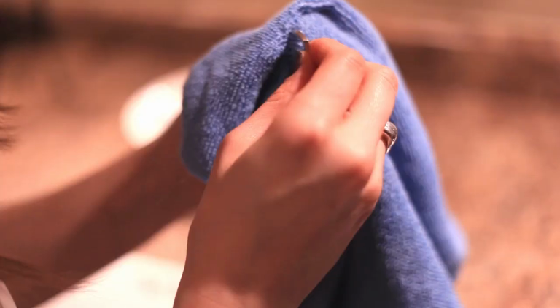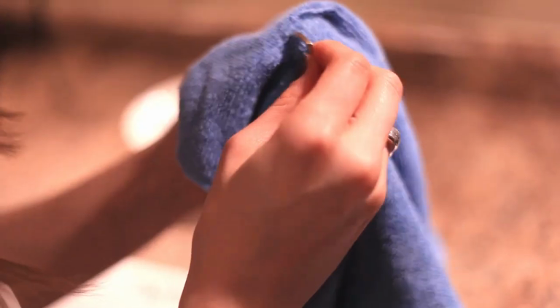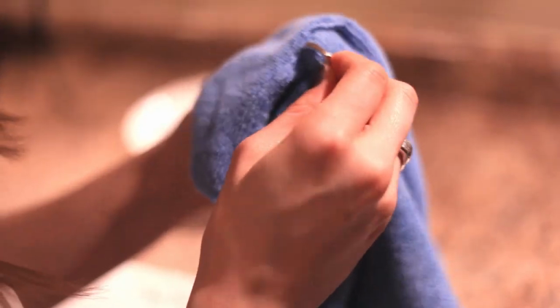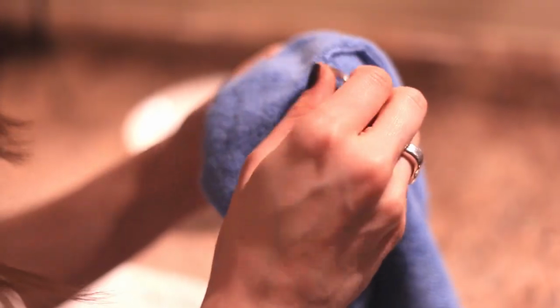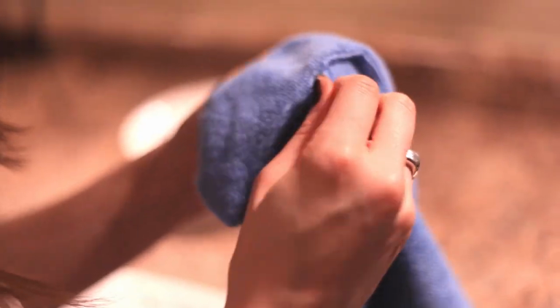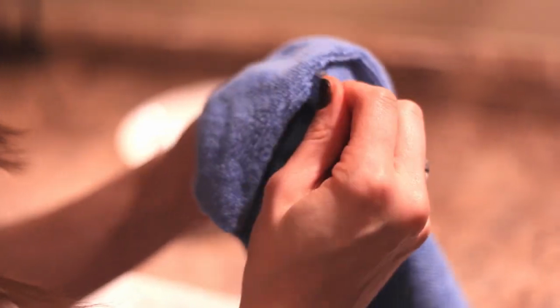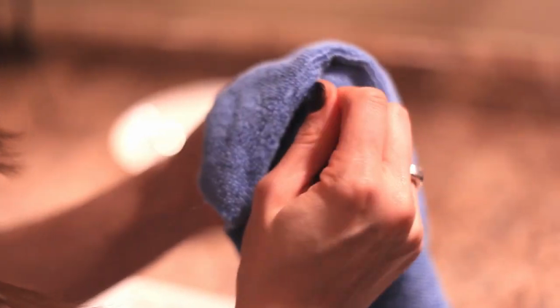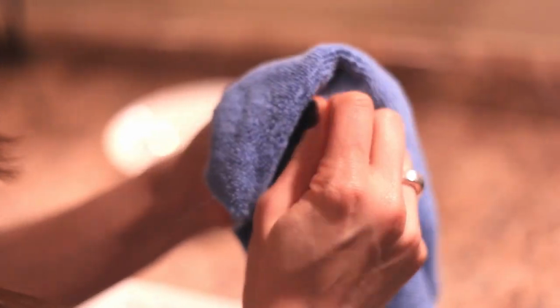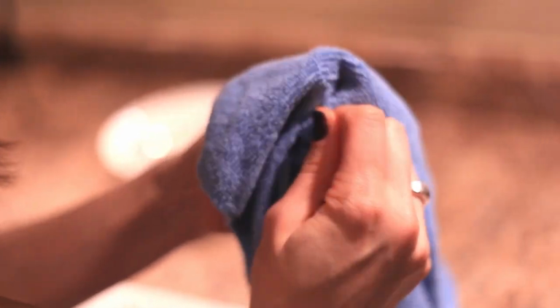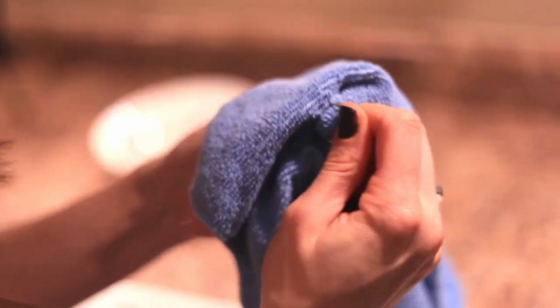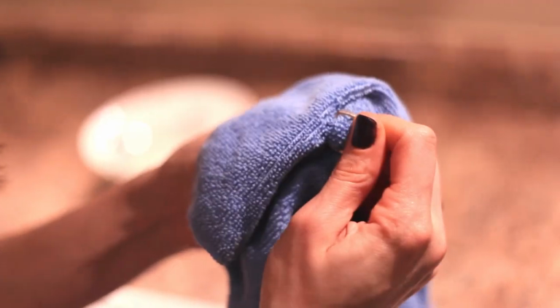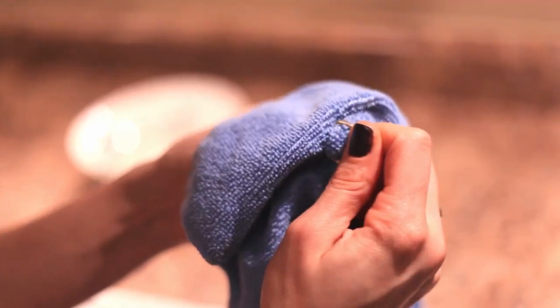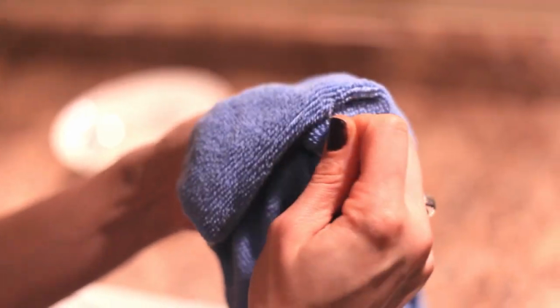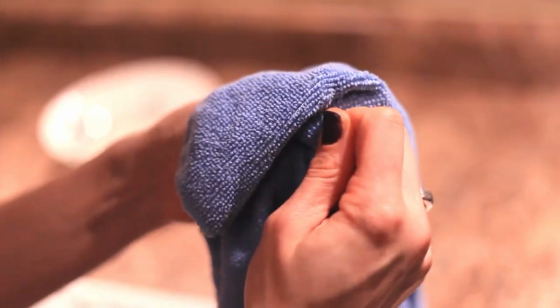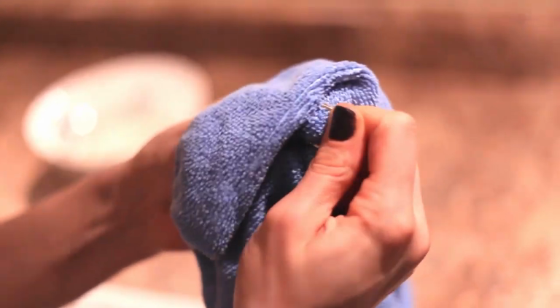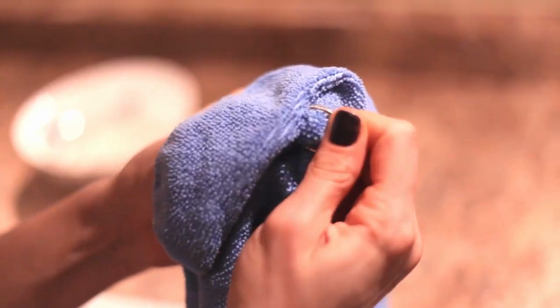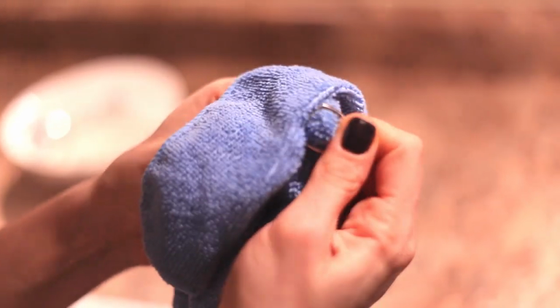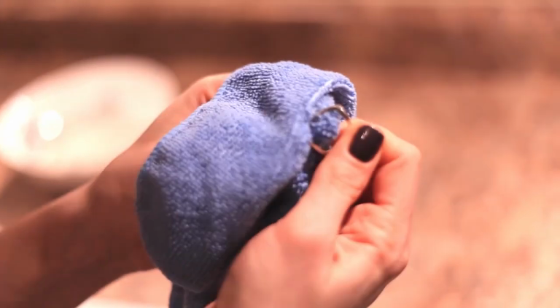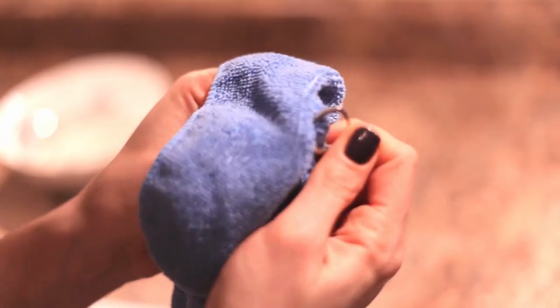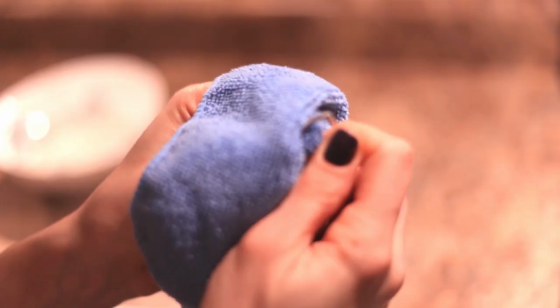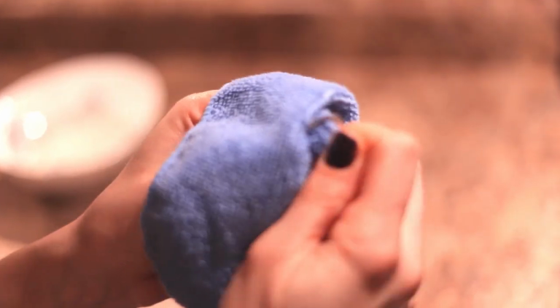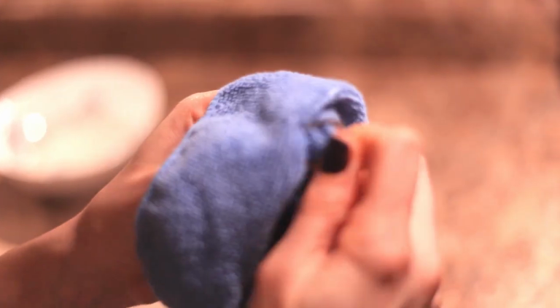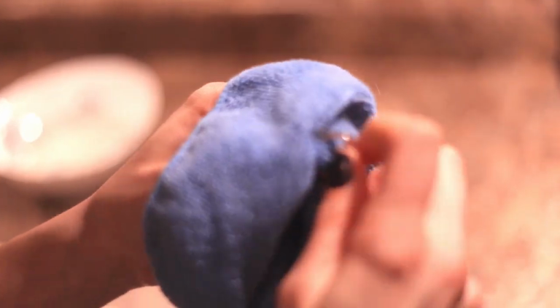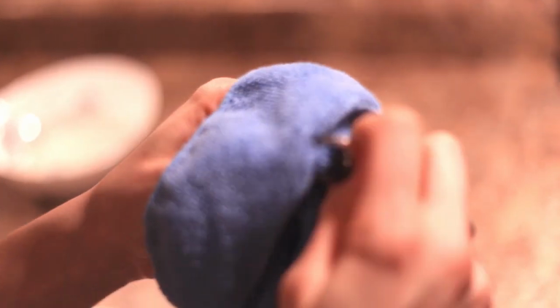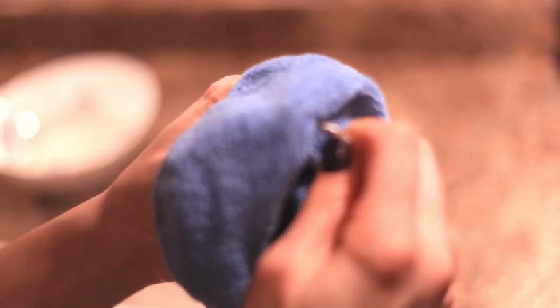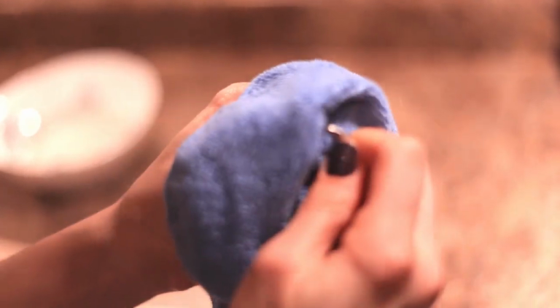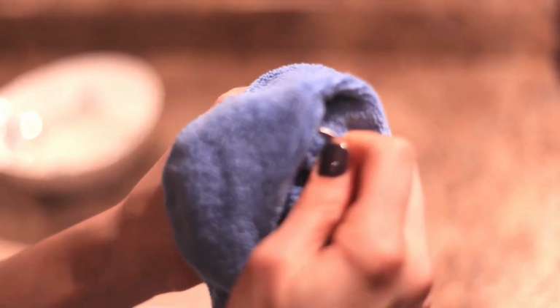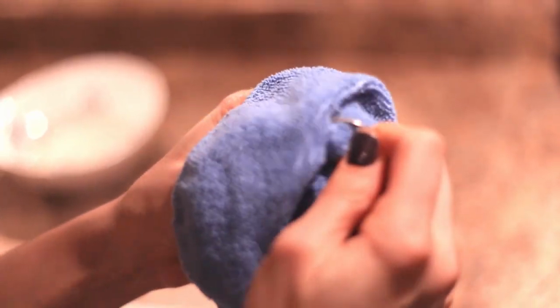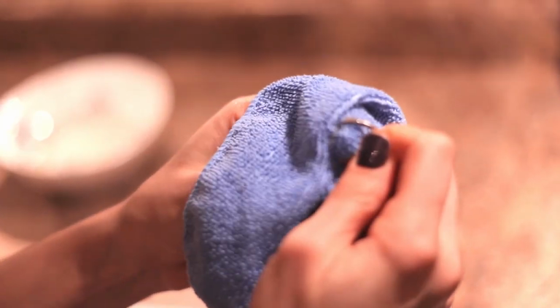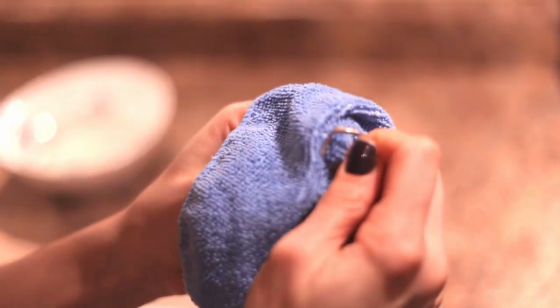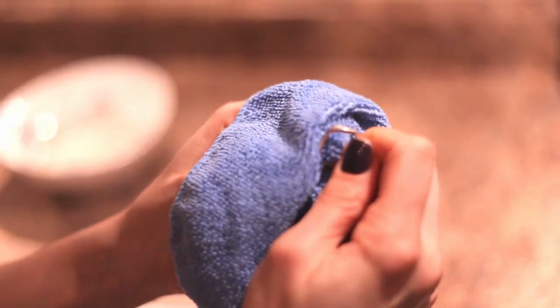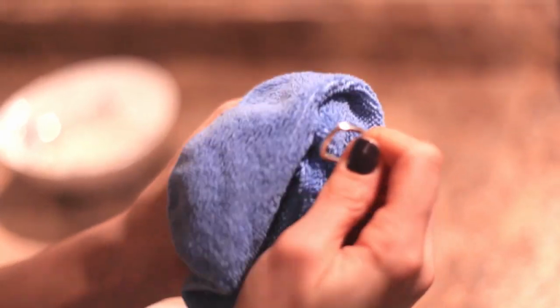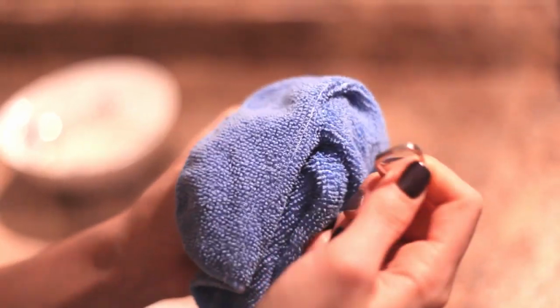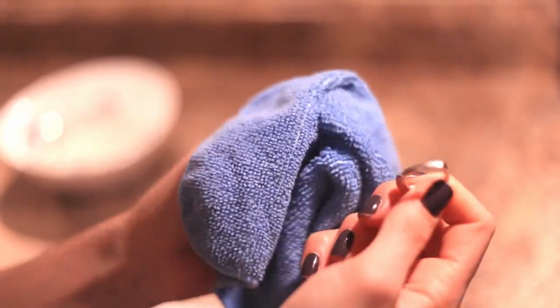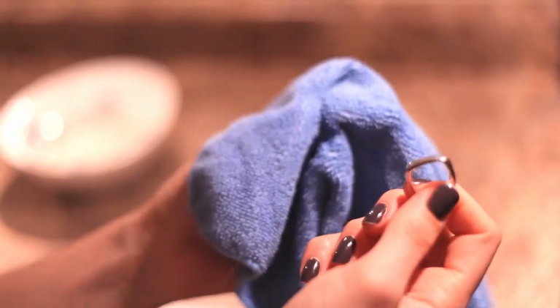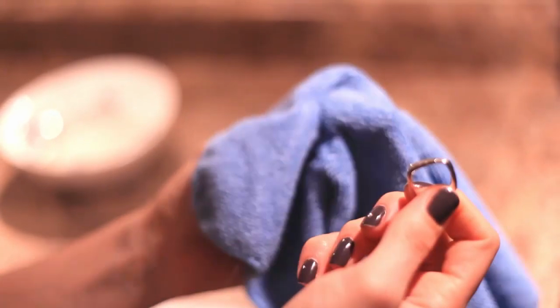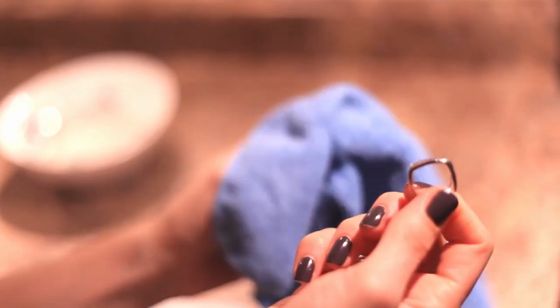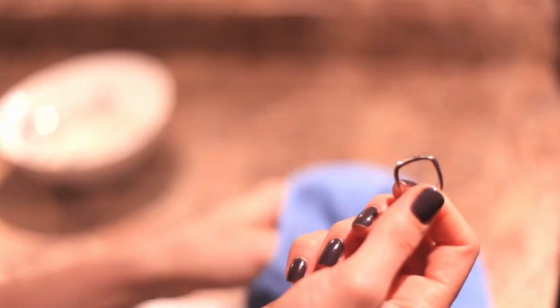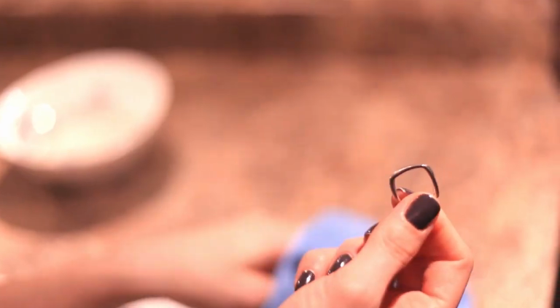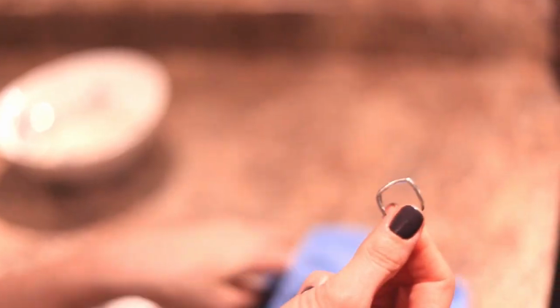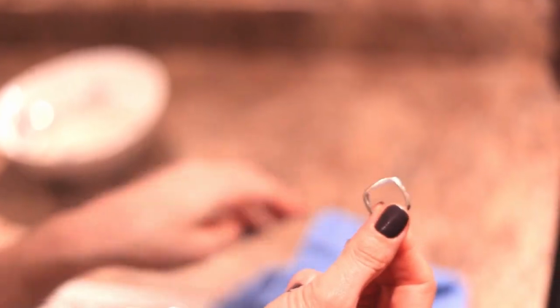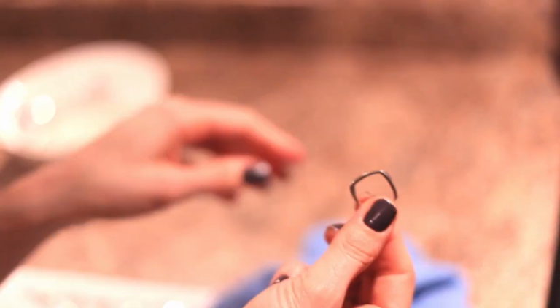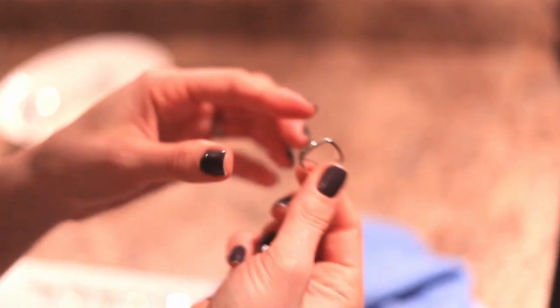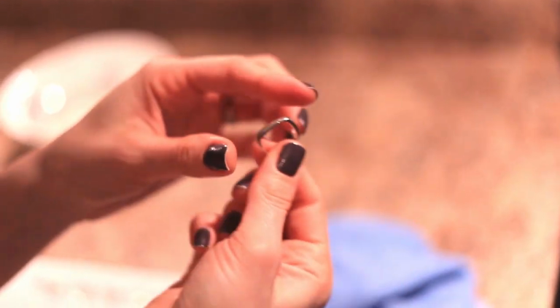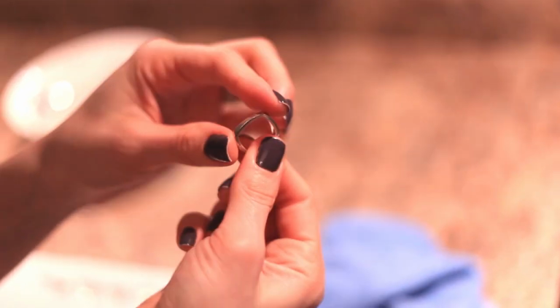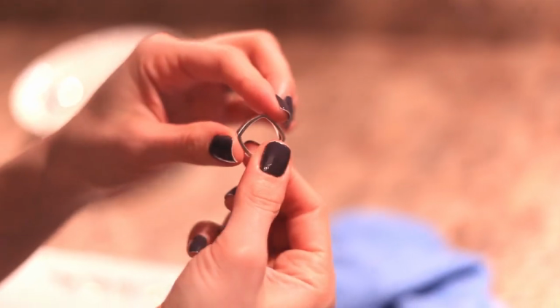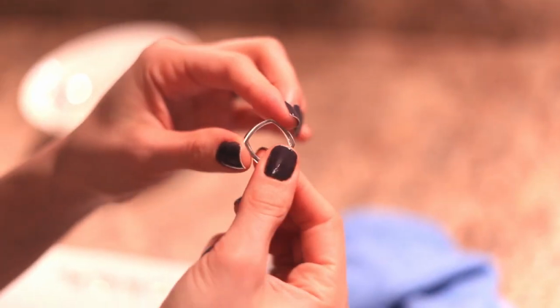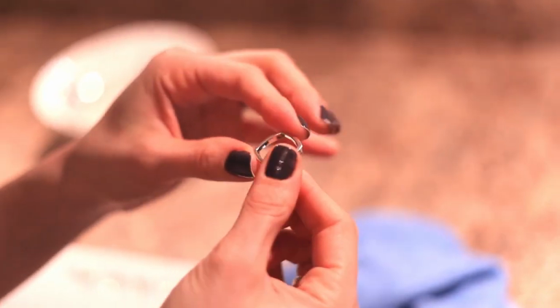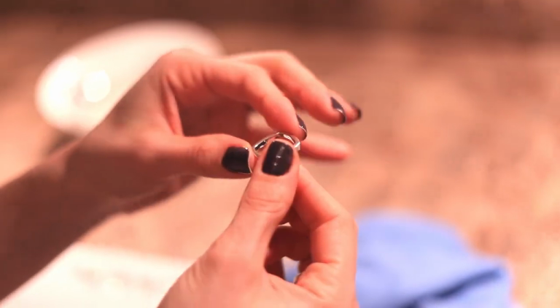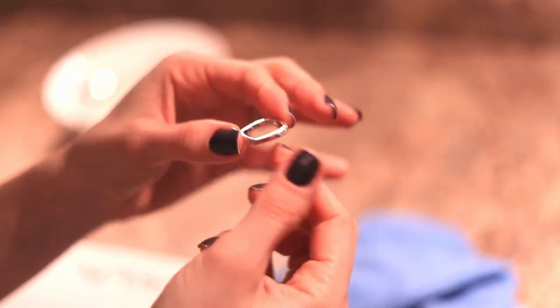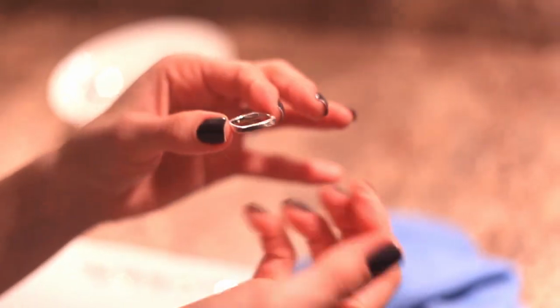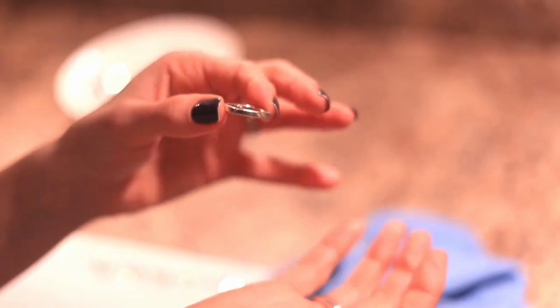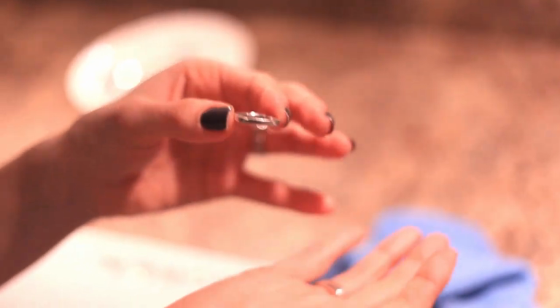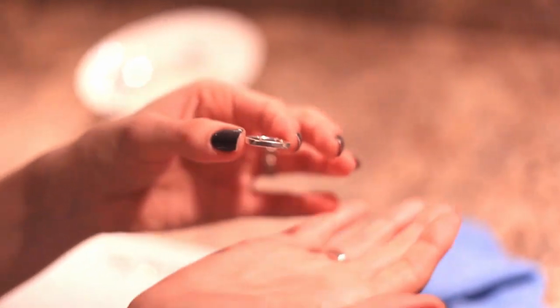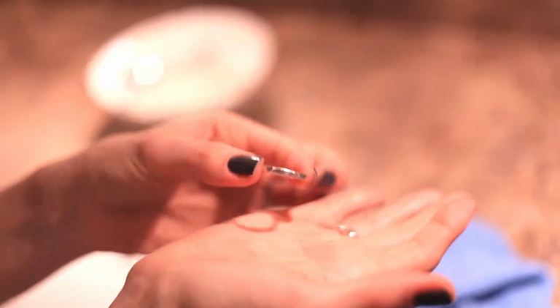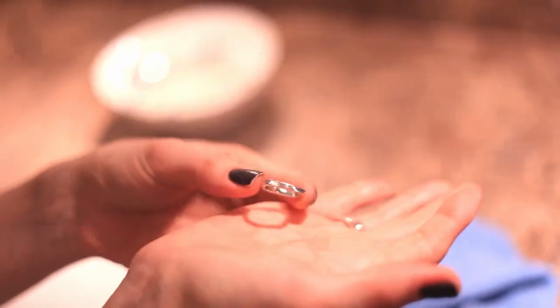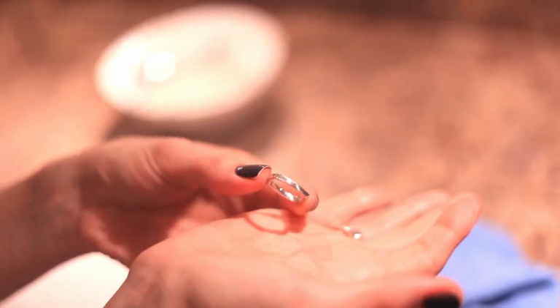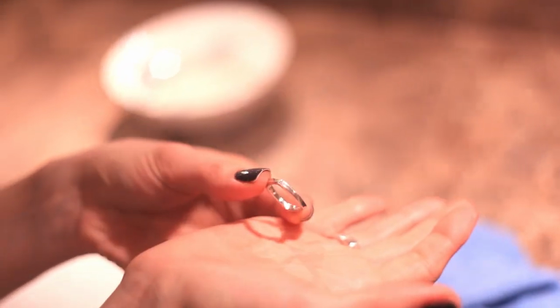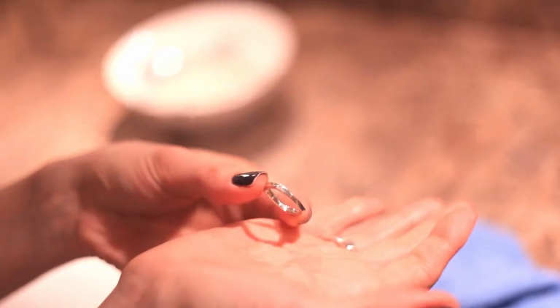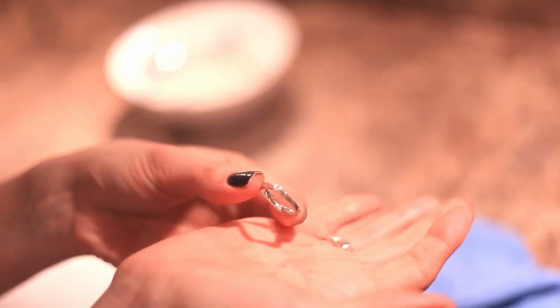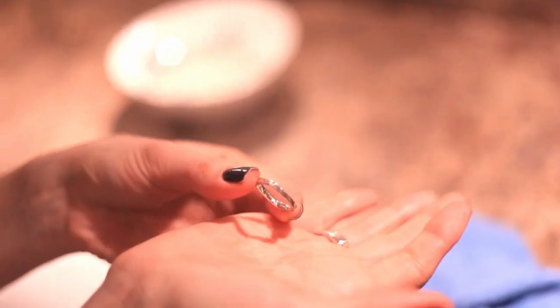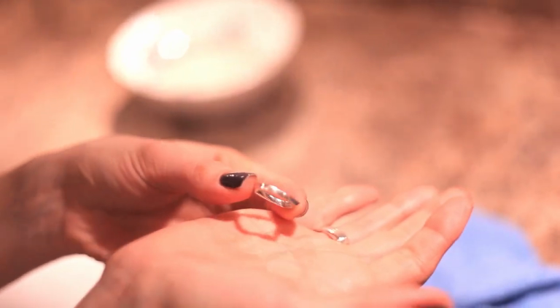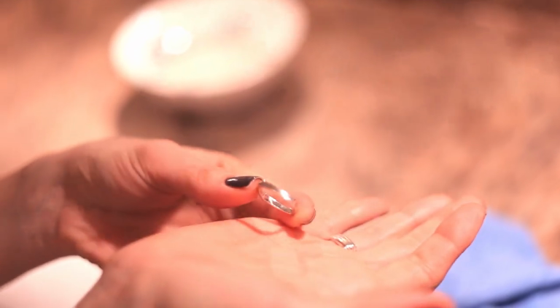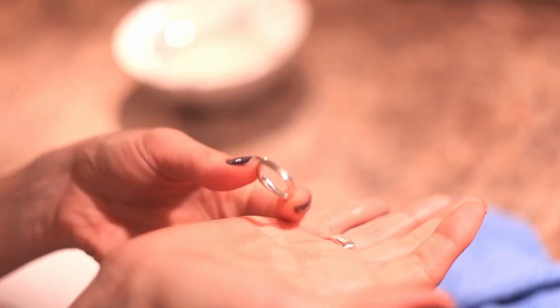Next out is that critically tarnished ring, which now looks brand new. The mixture did a great job on this one.